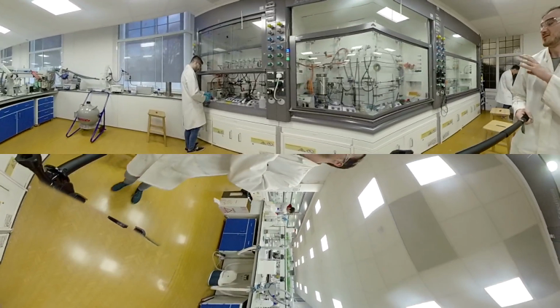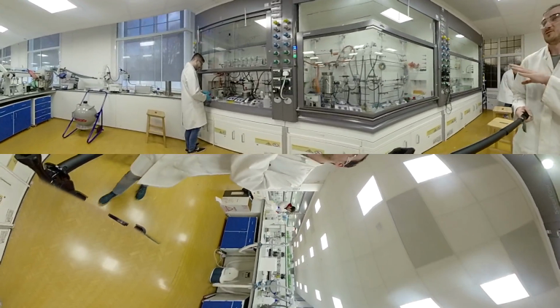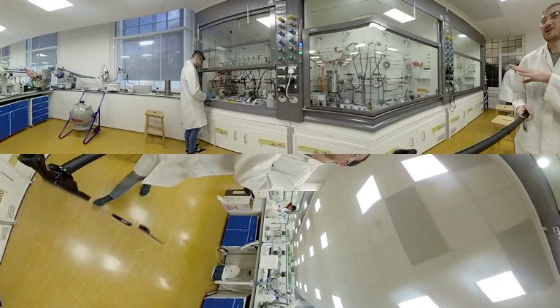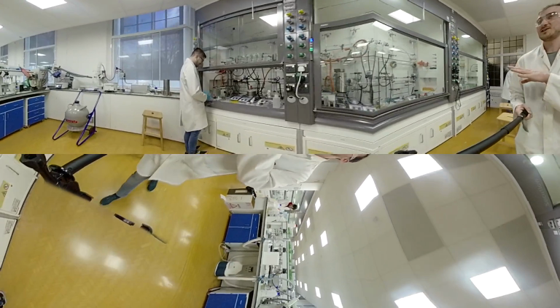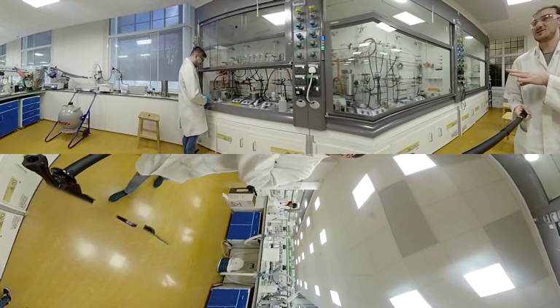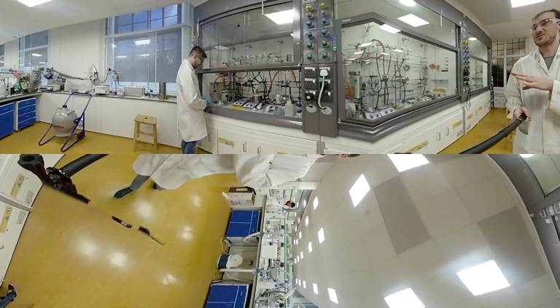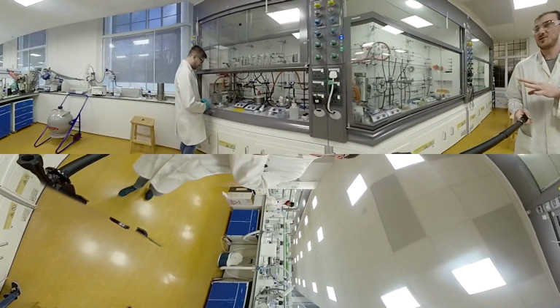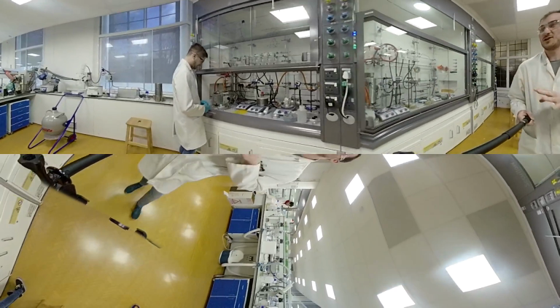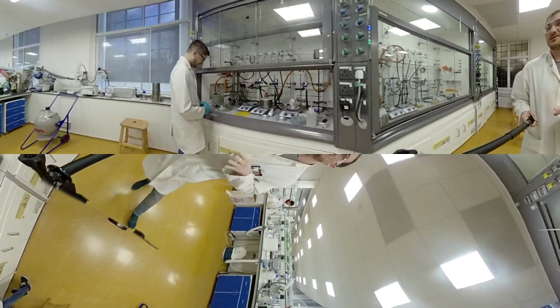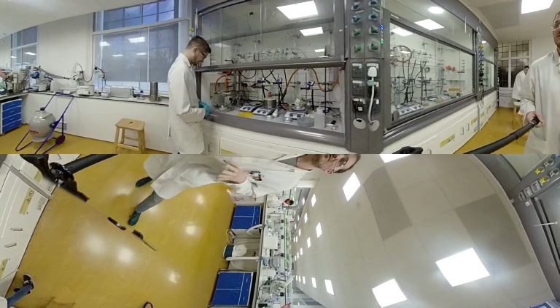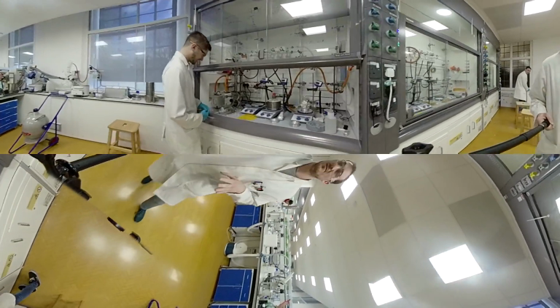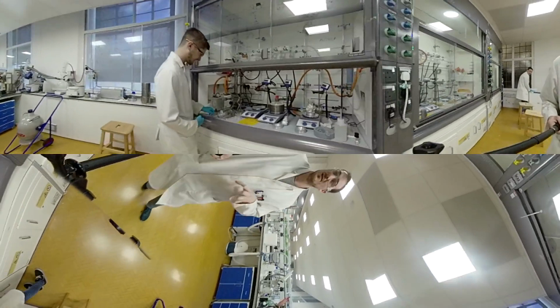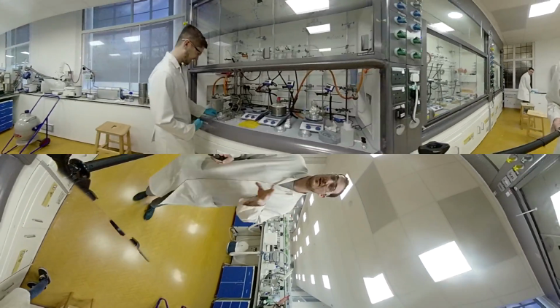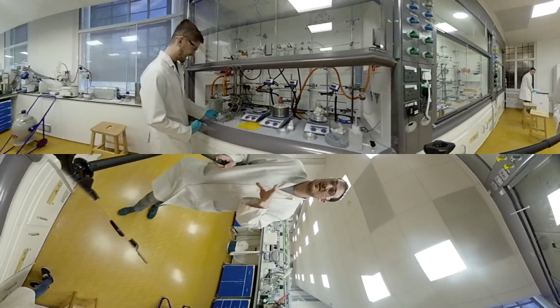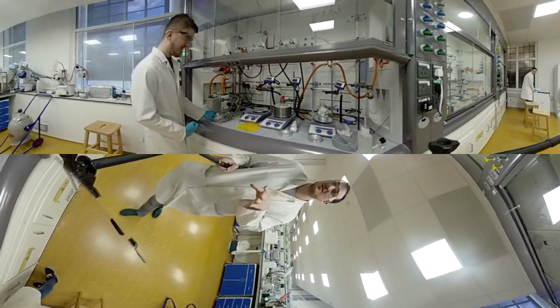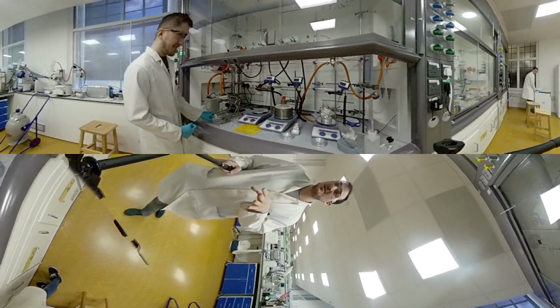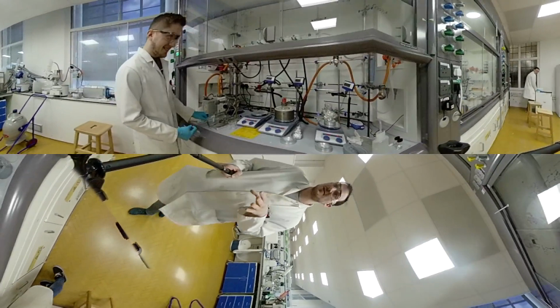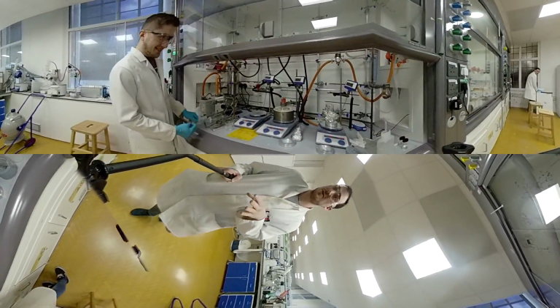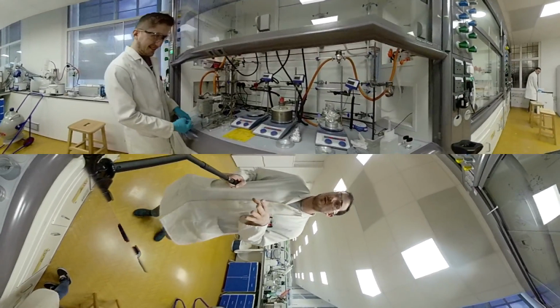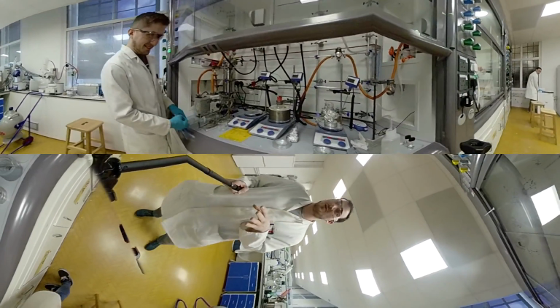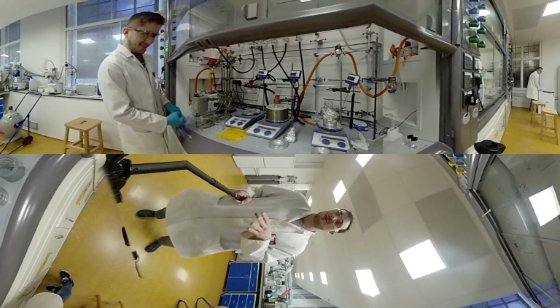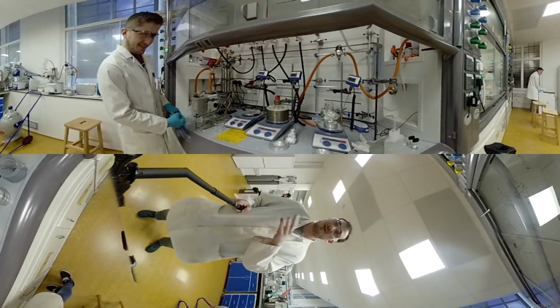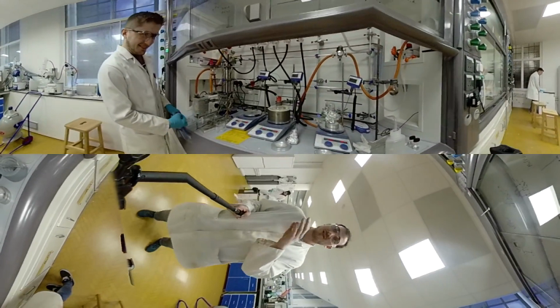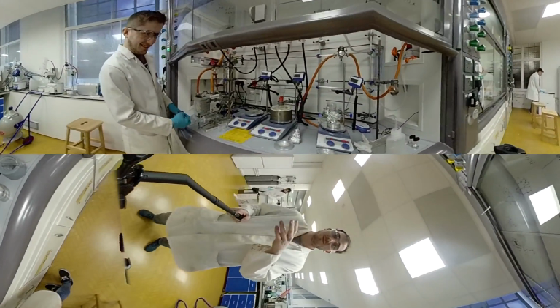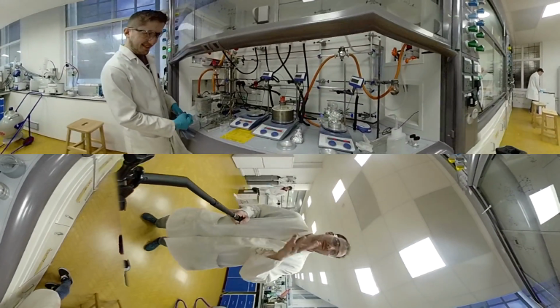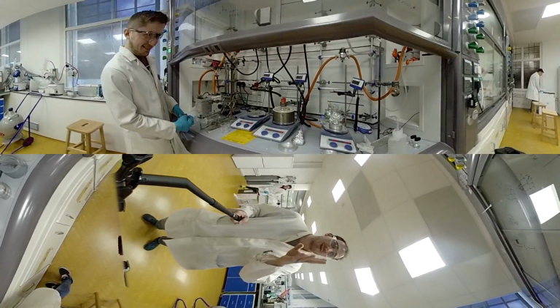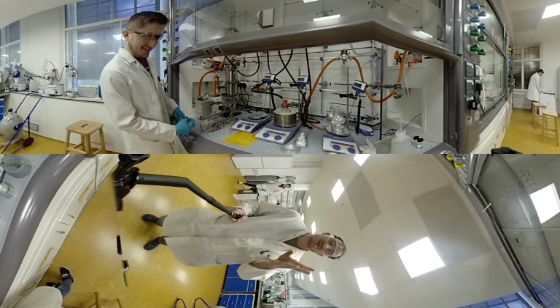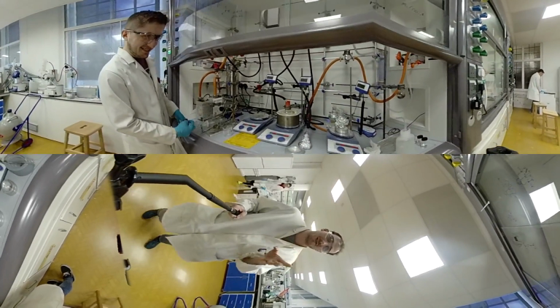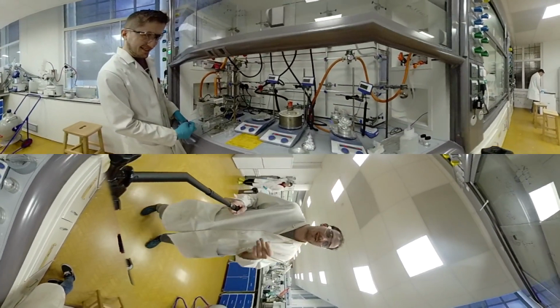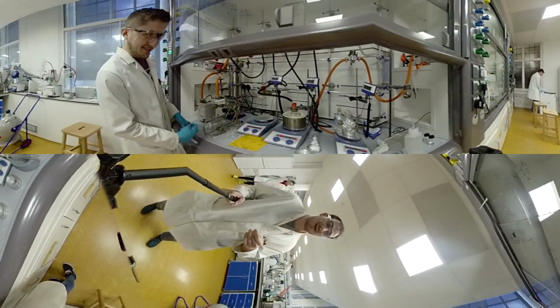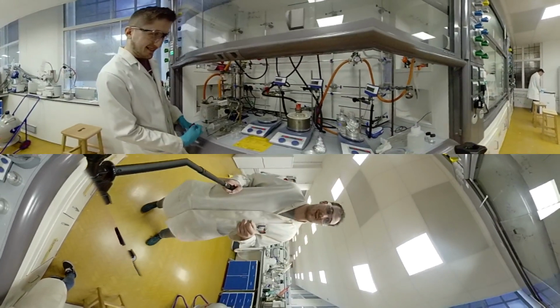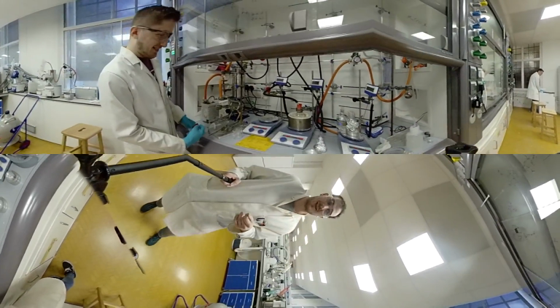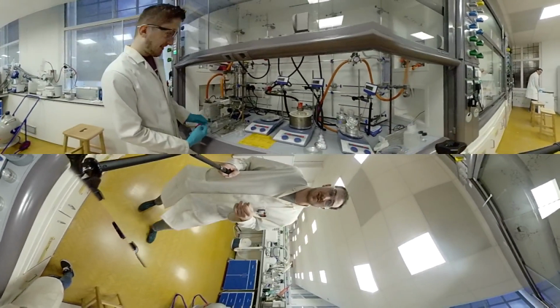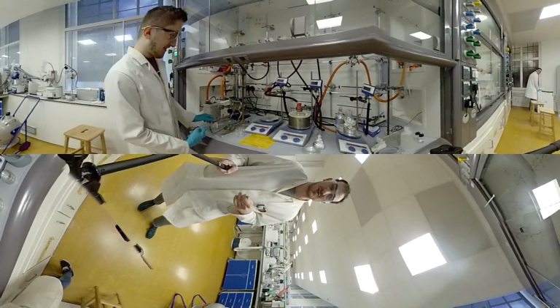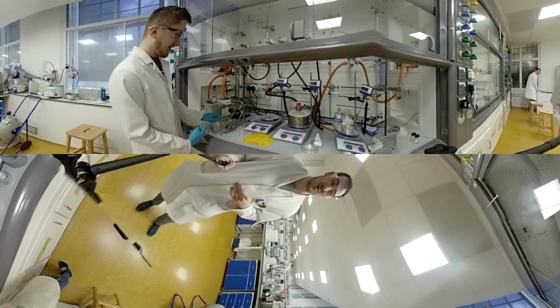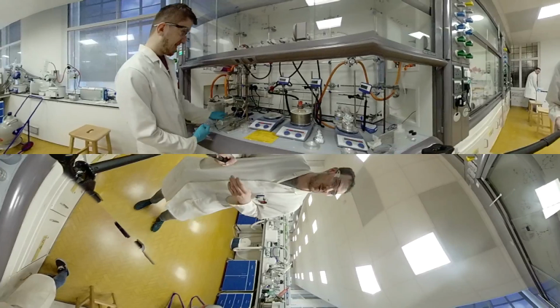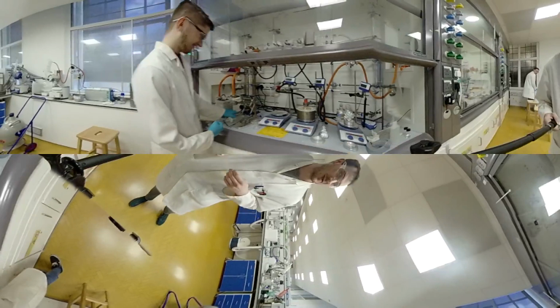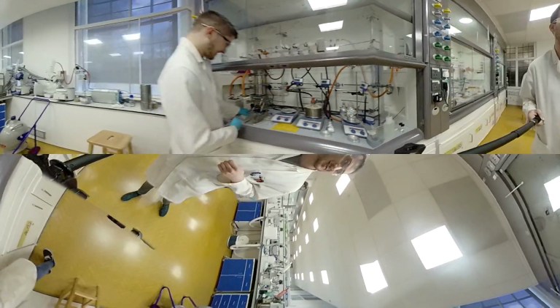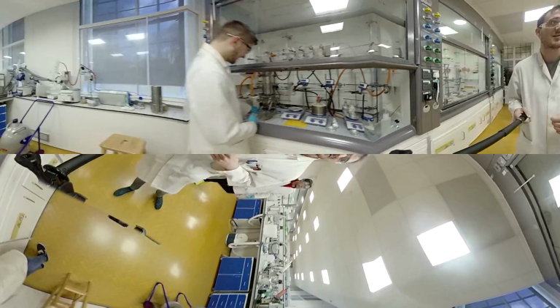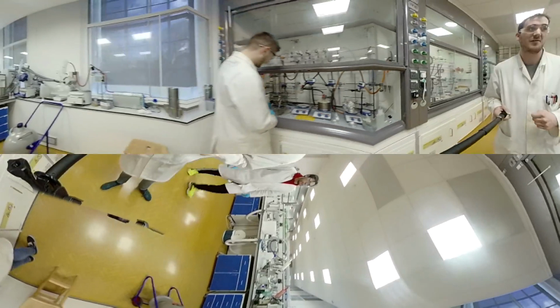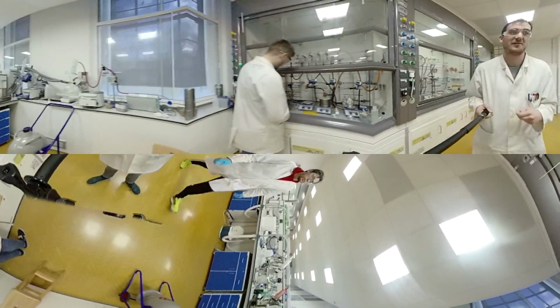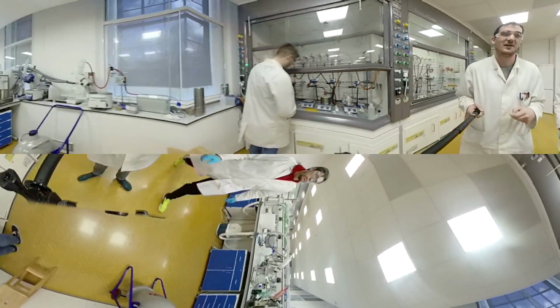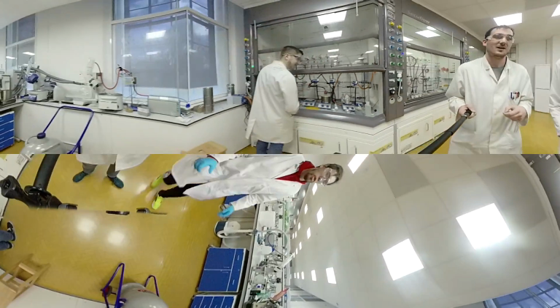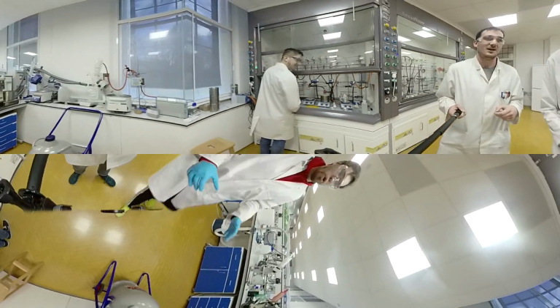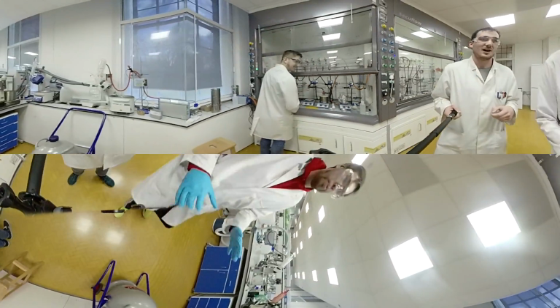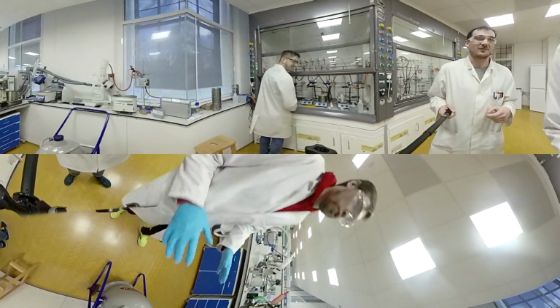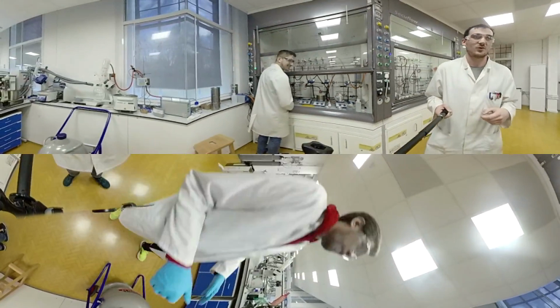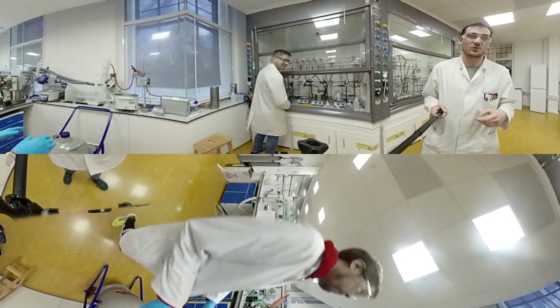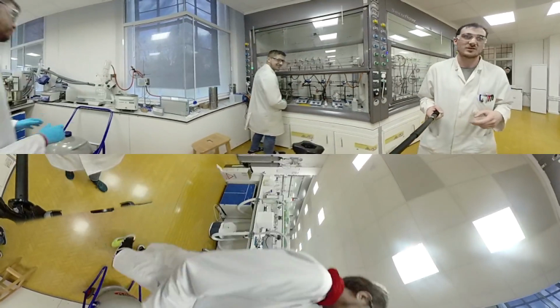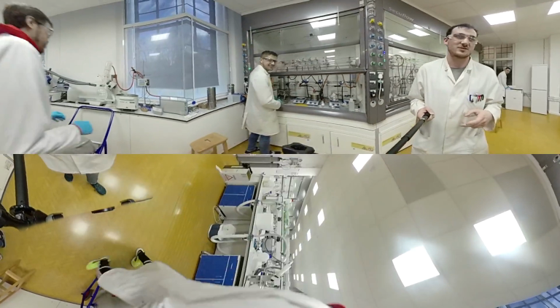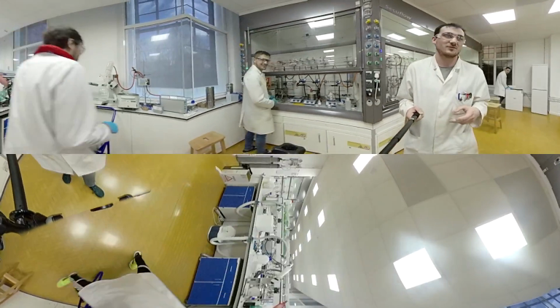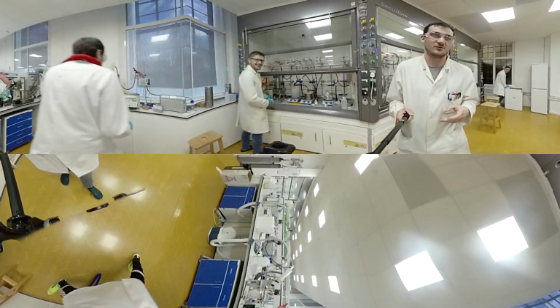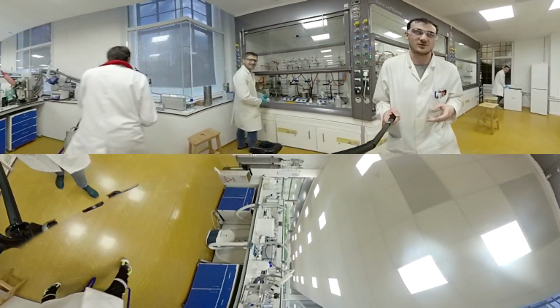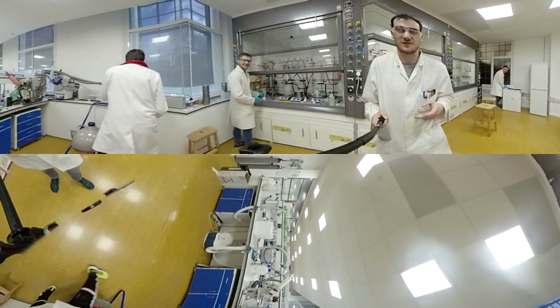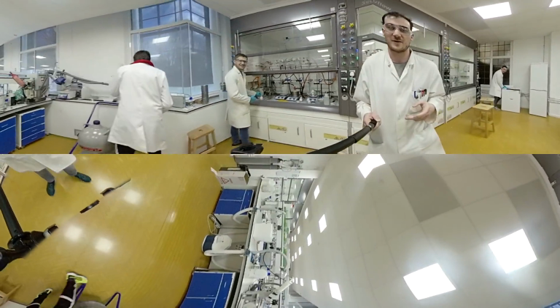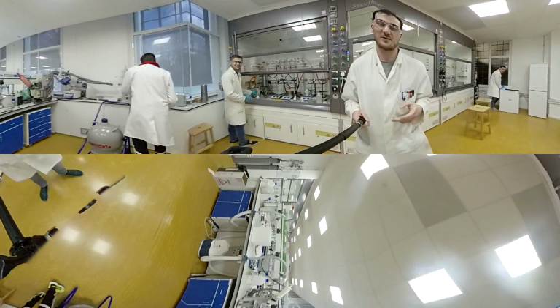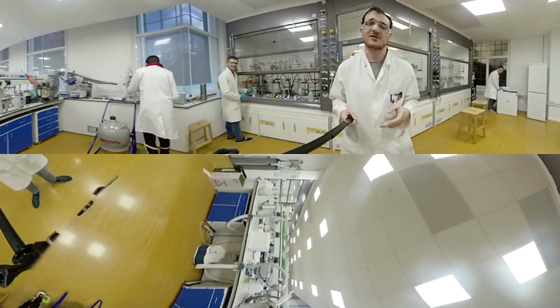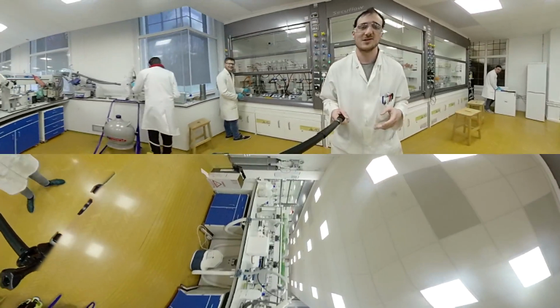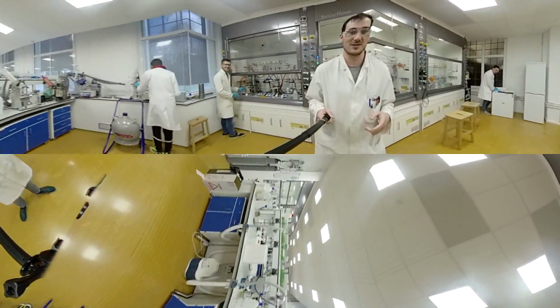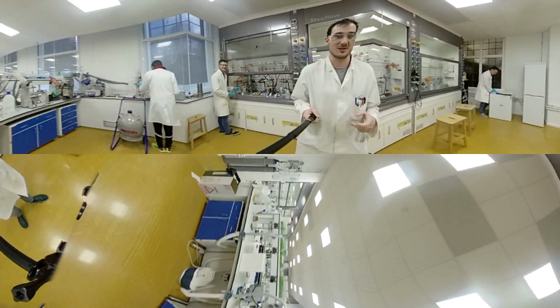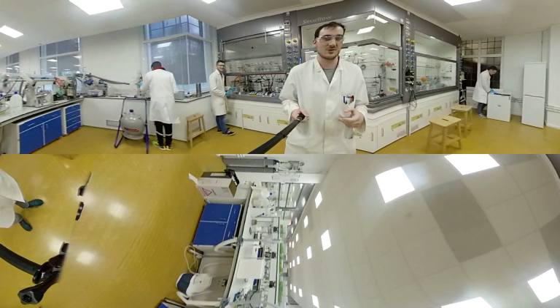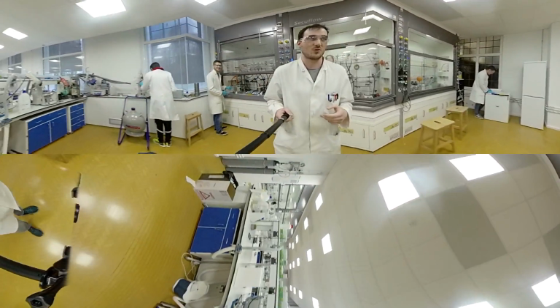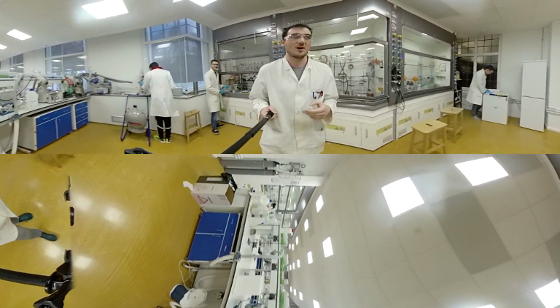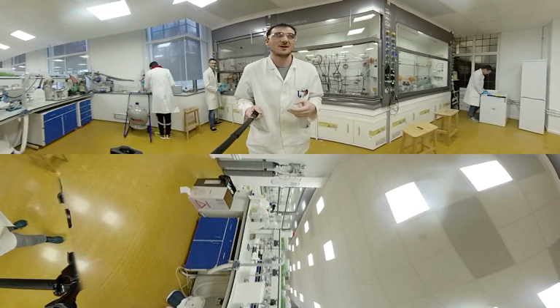Reactions running — exciting stuff going on here: sublimation, cannulation, all that stuff, and of course rotary evaporation apparatus as well.